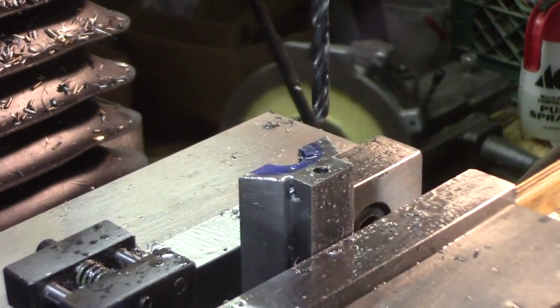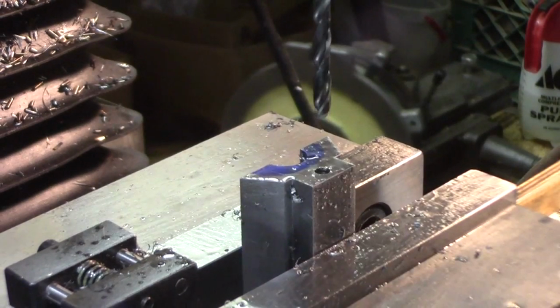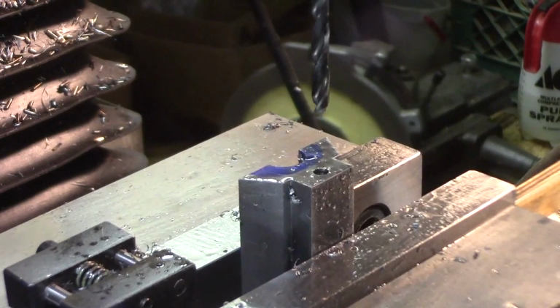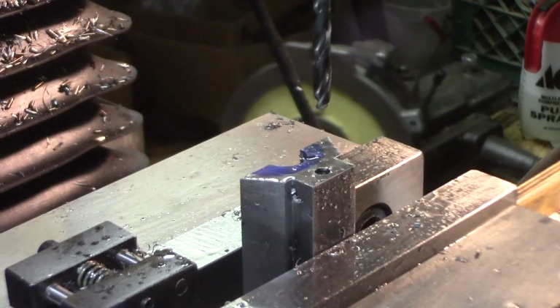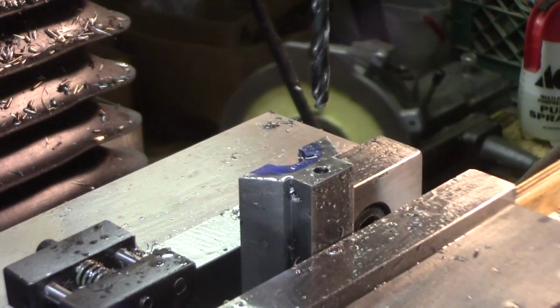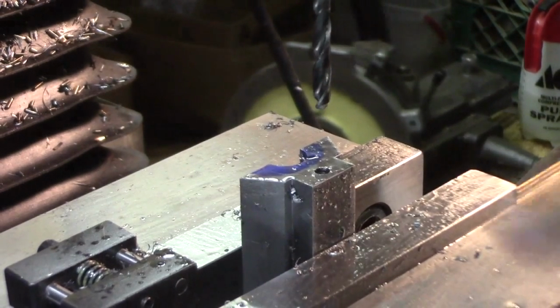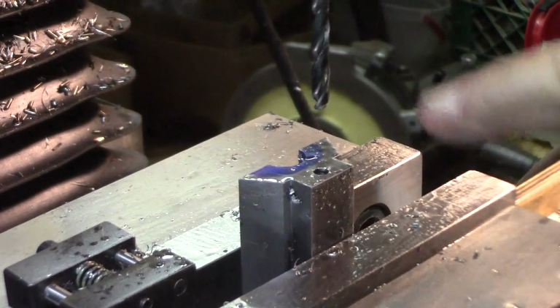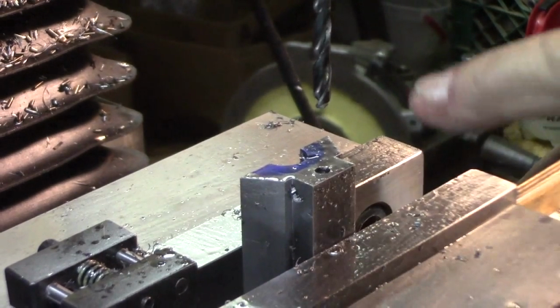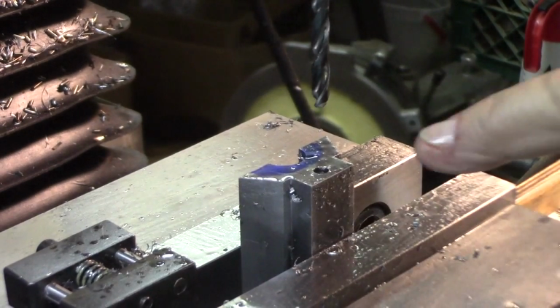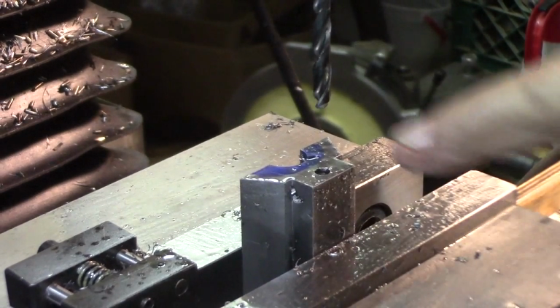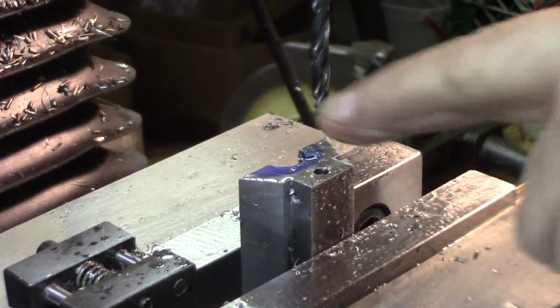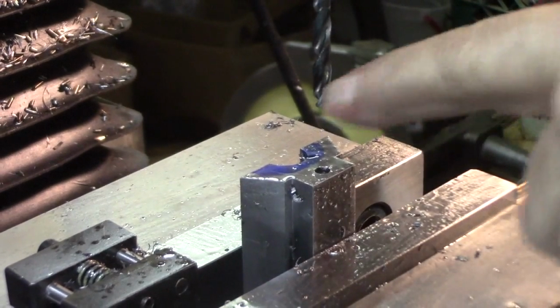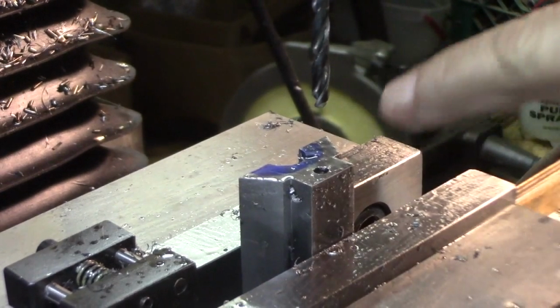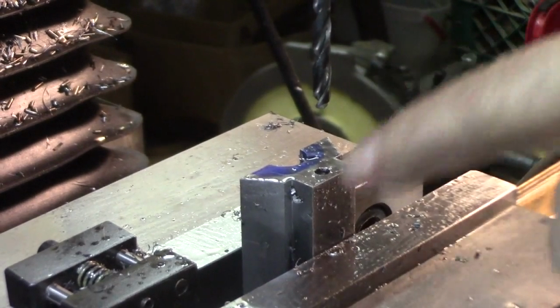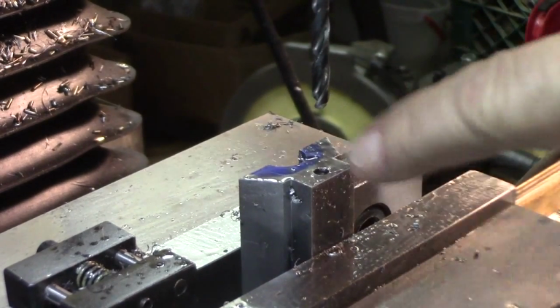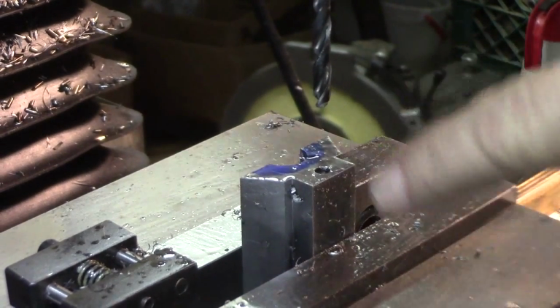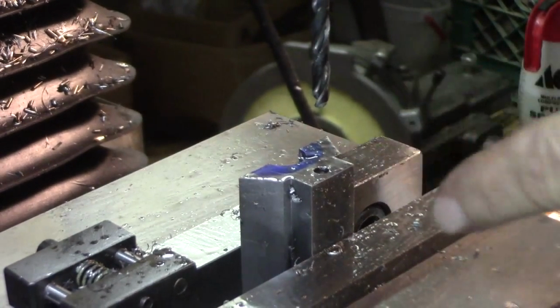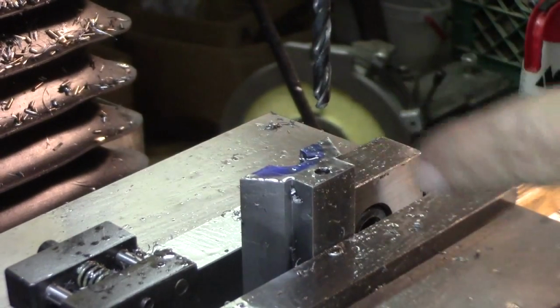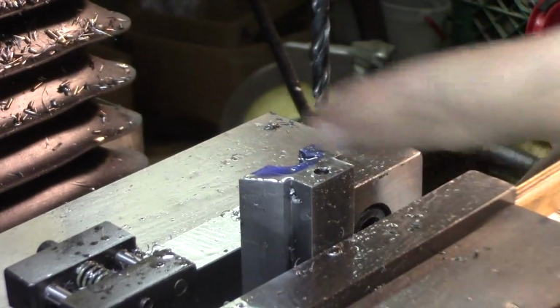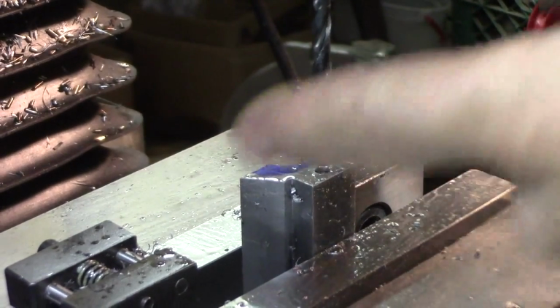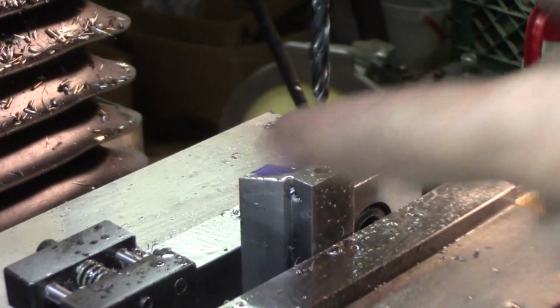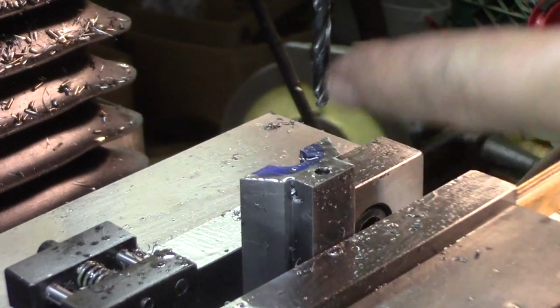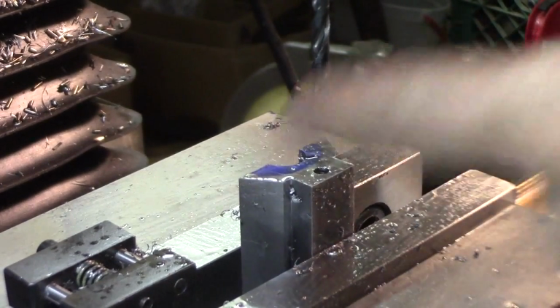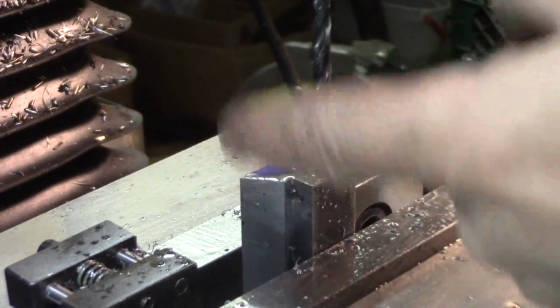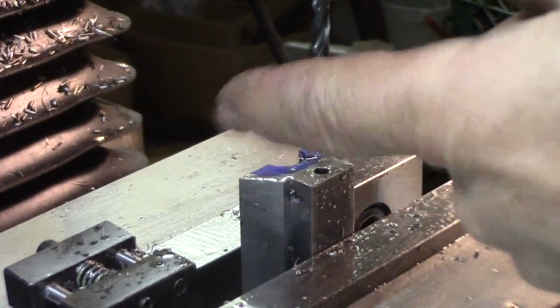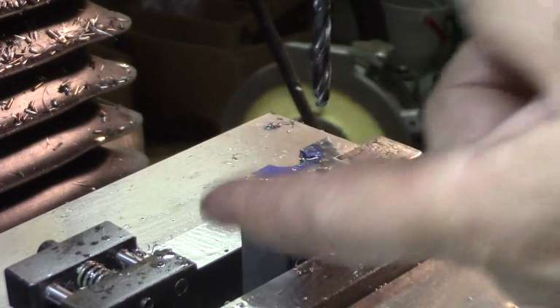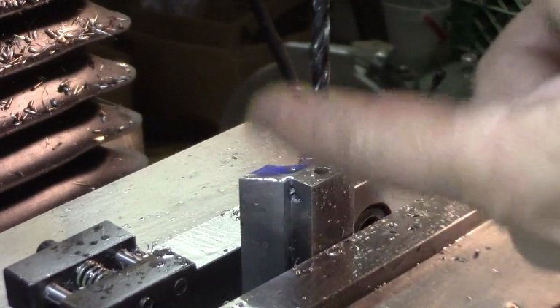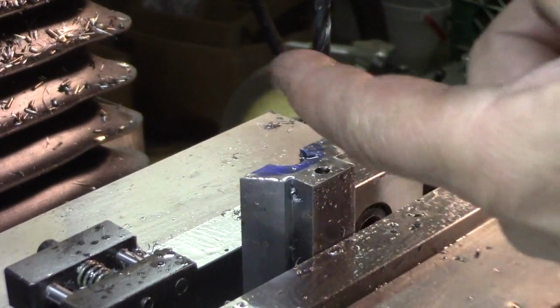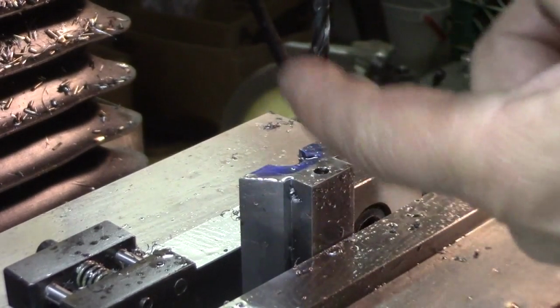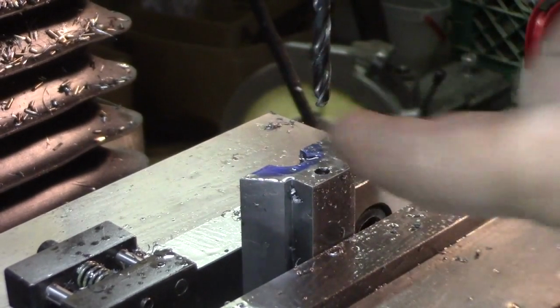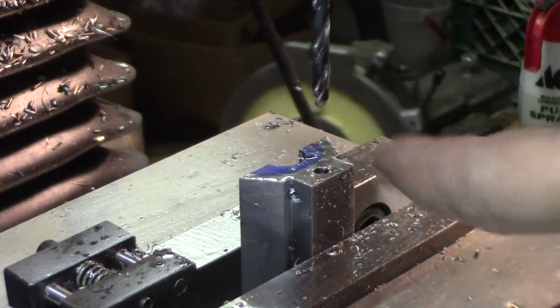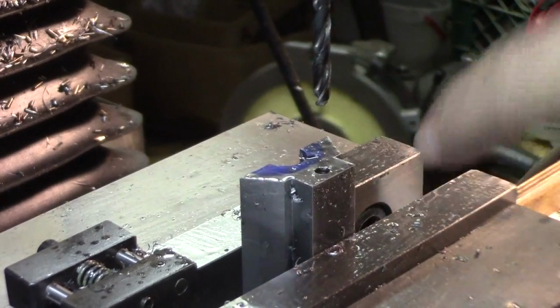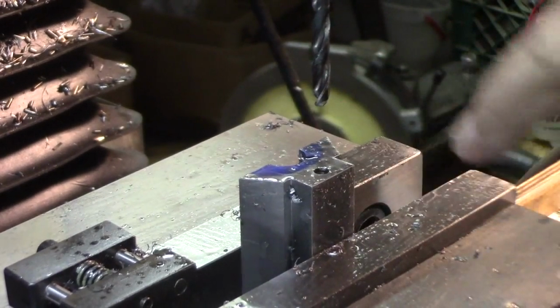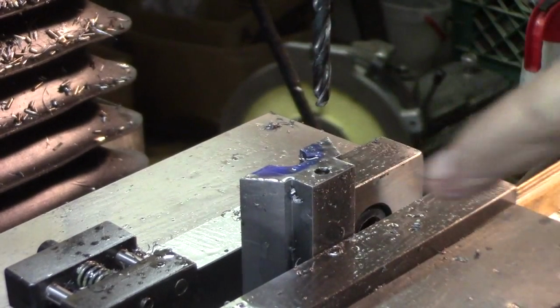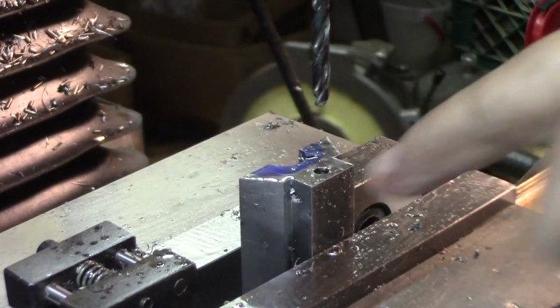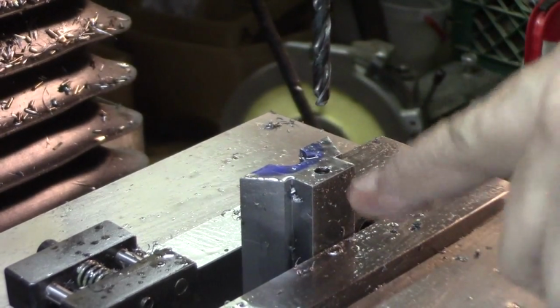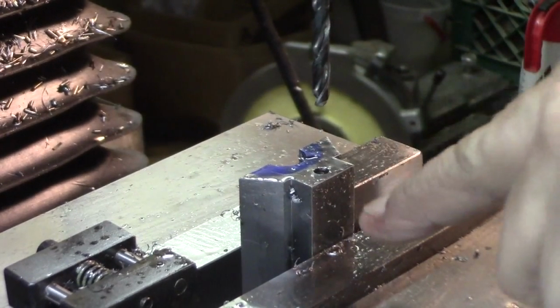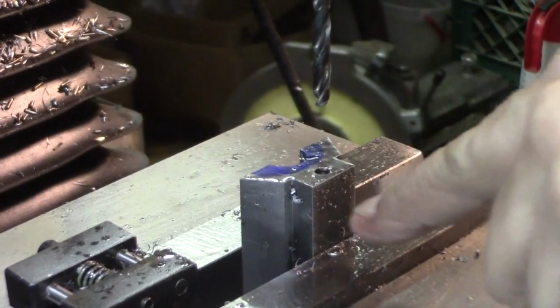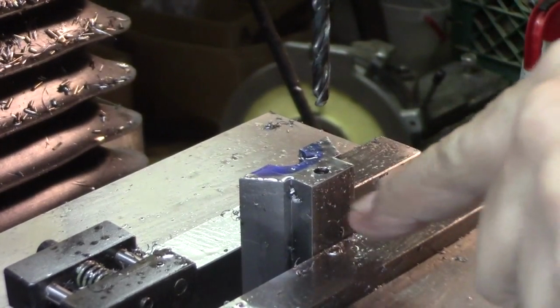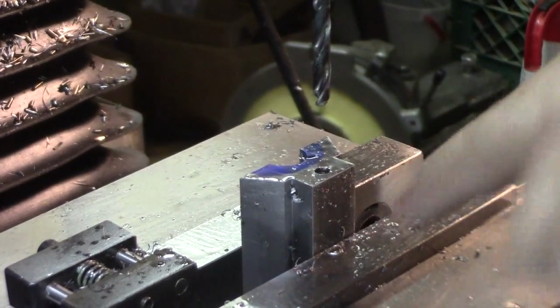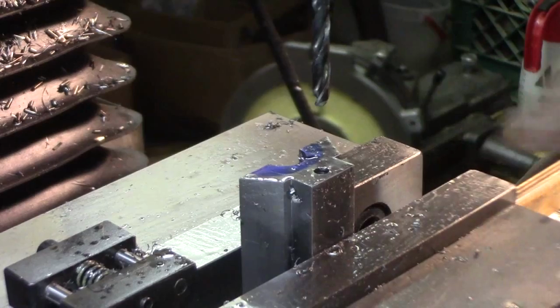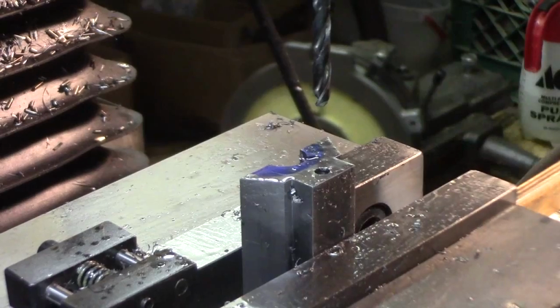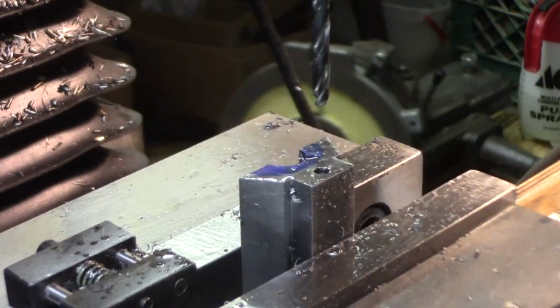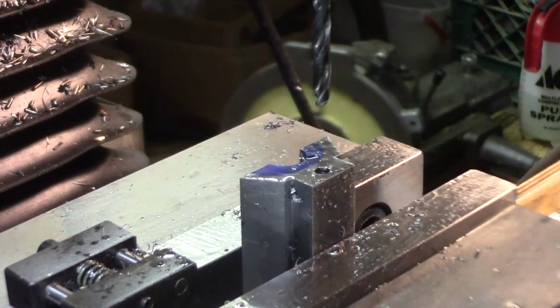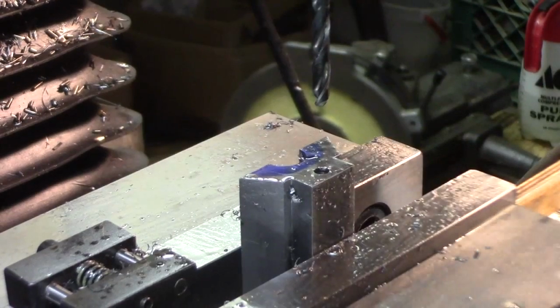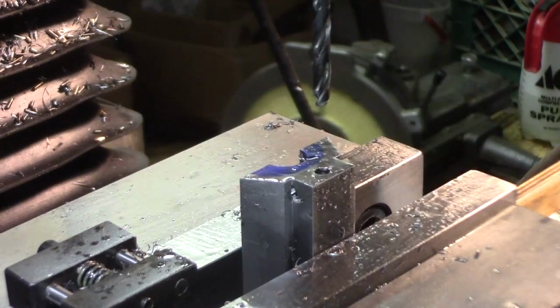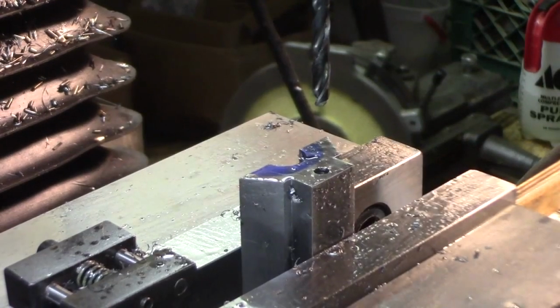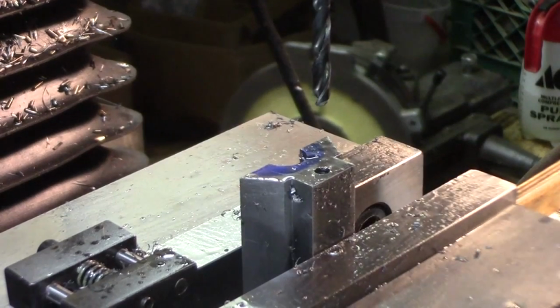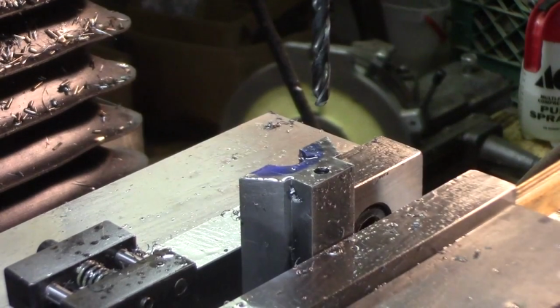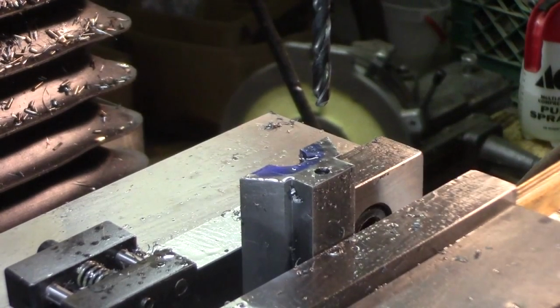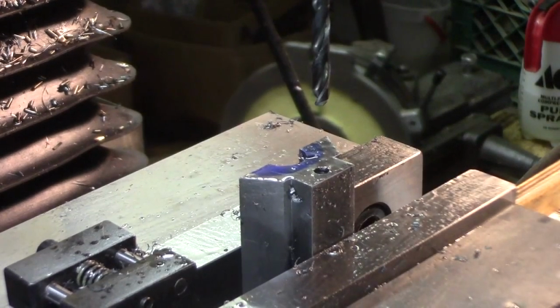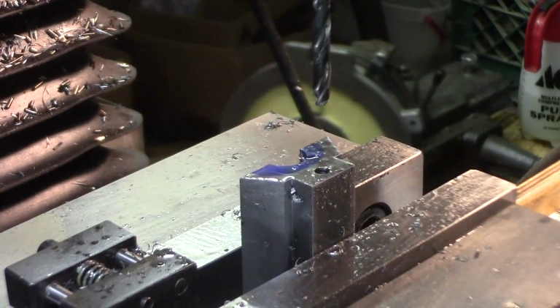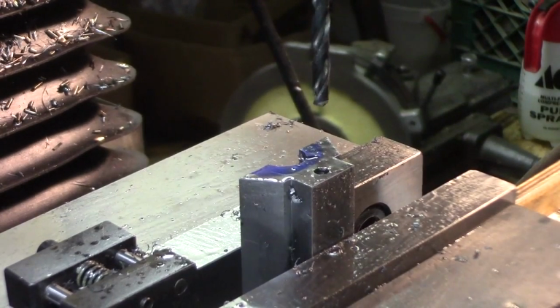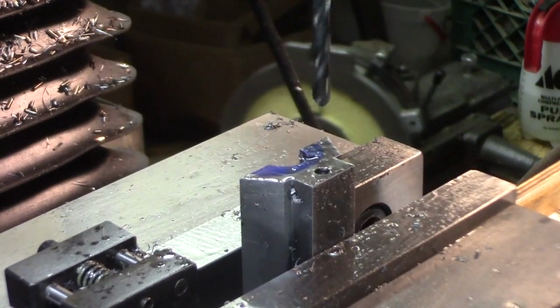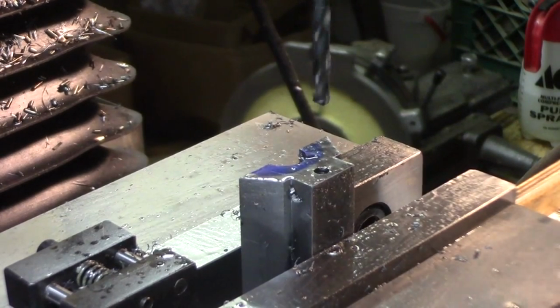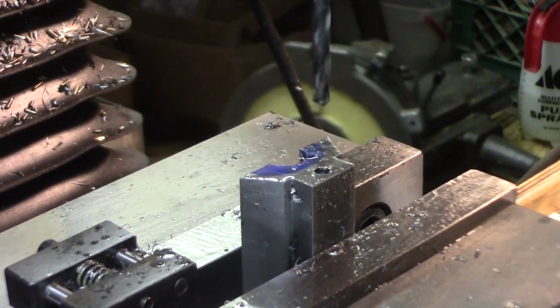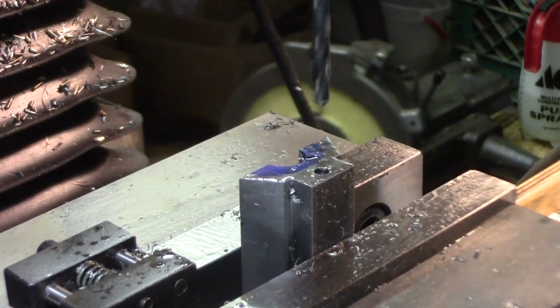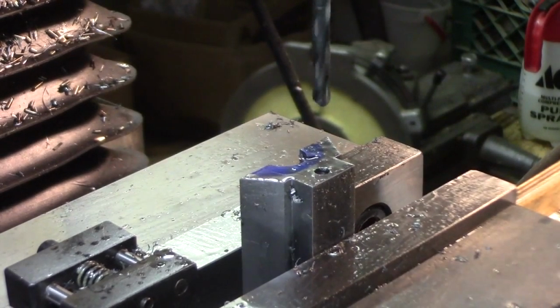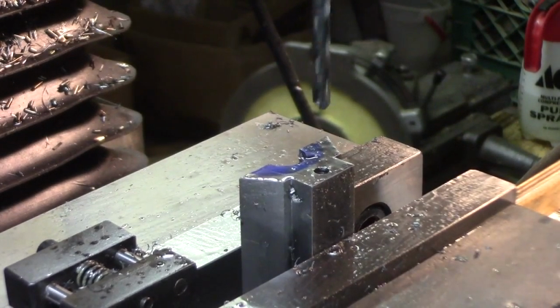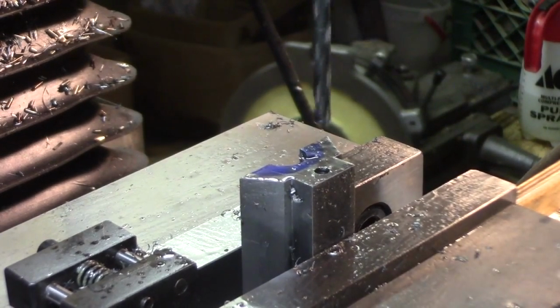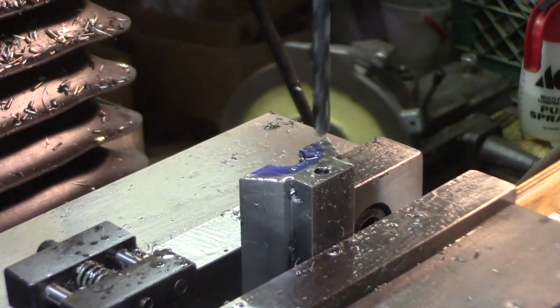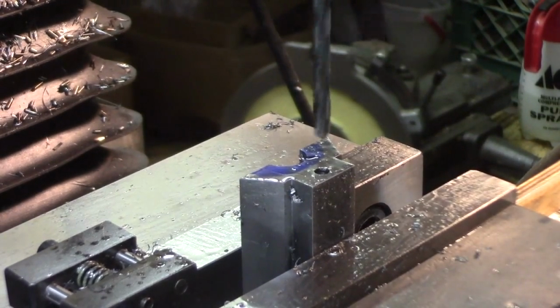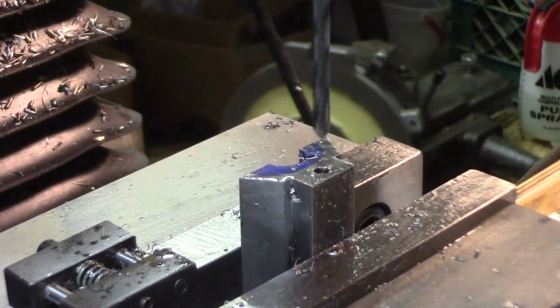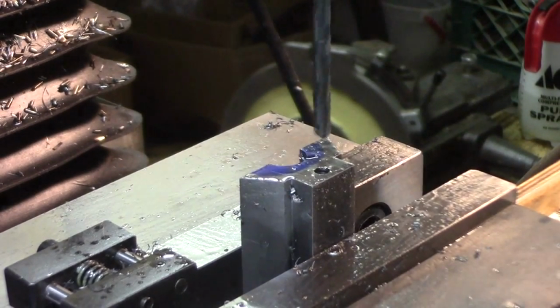Now we're going to run a 5.1-millimeter — a number 7 drill — for nine-sixteenths of an inch for a clearance hole. We'll do that to each end.